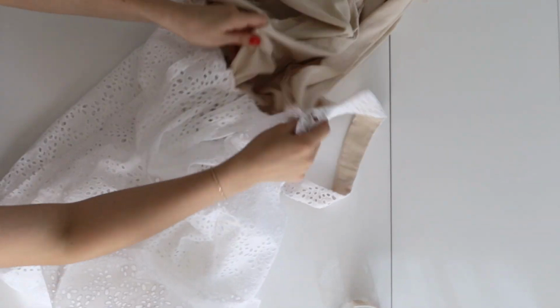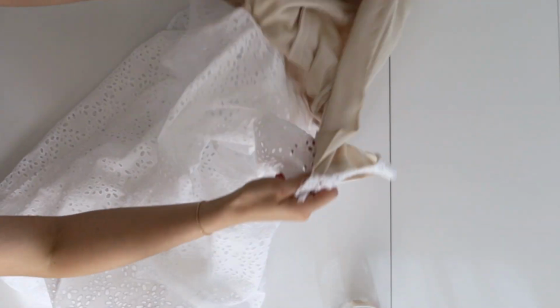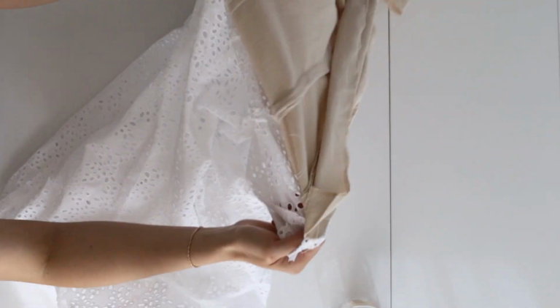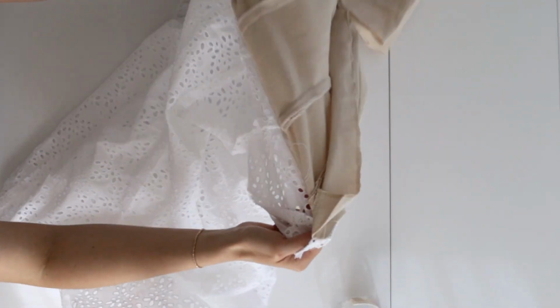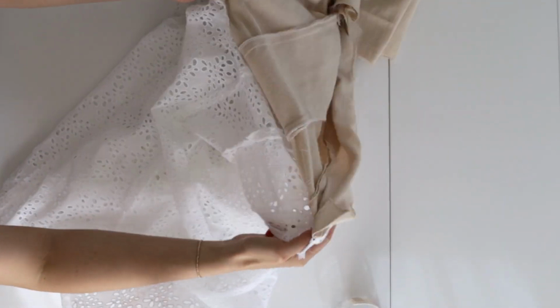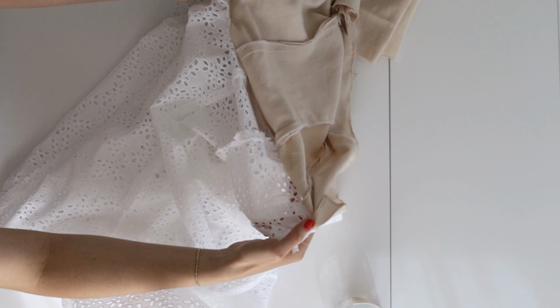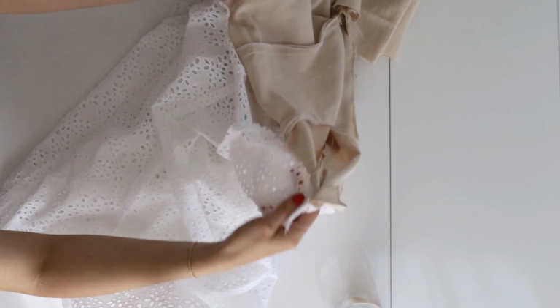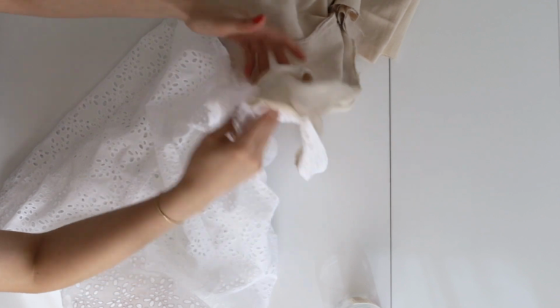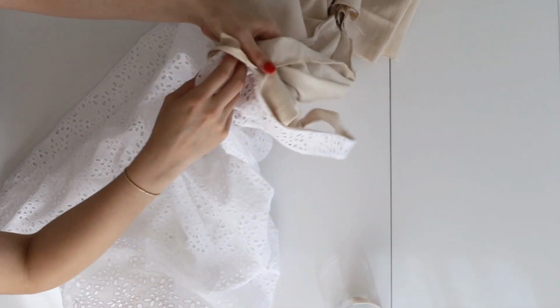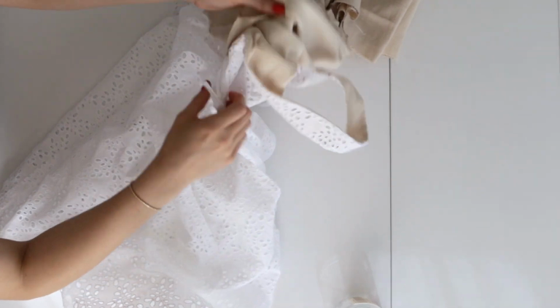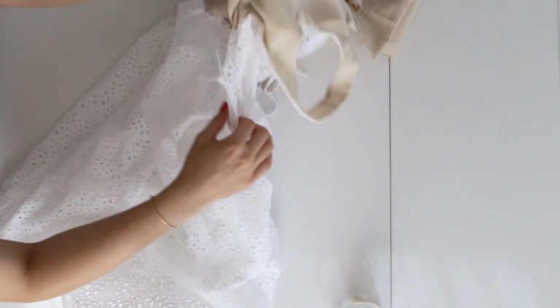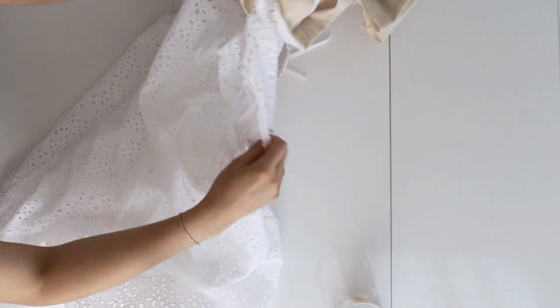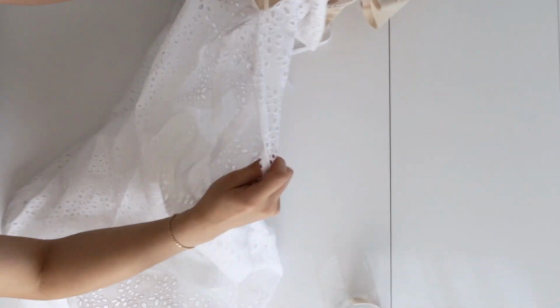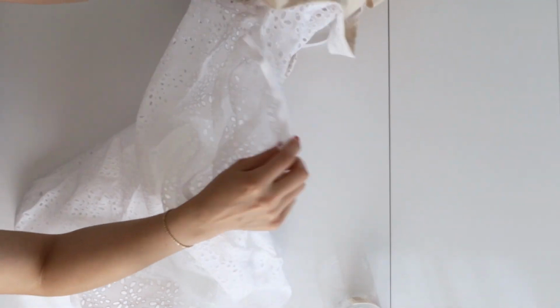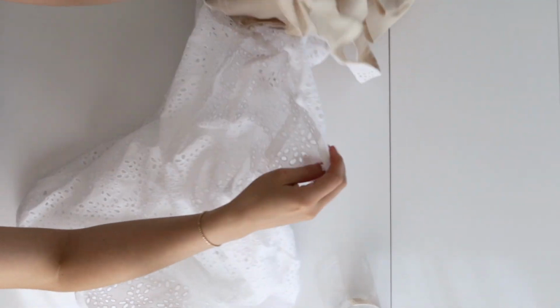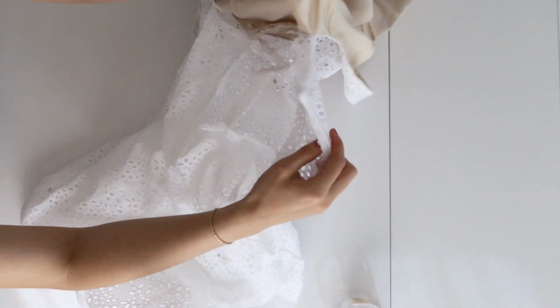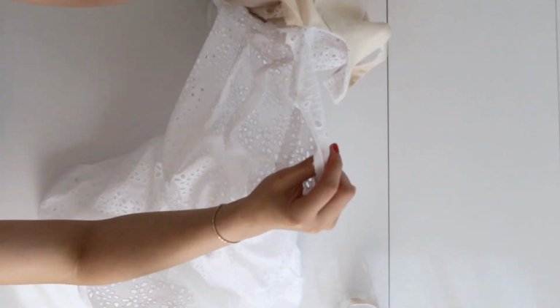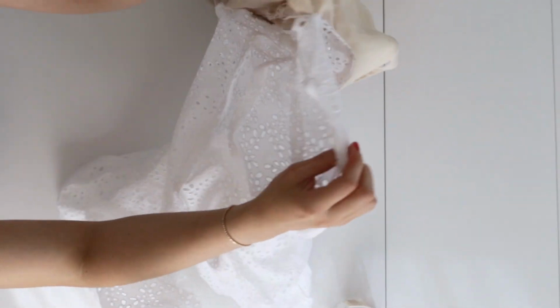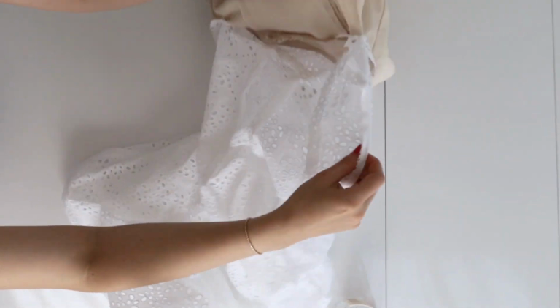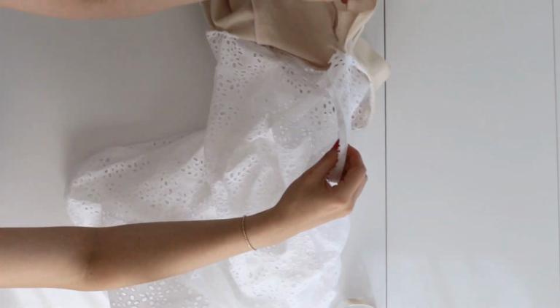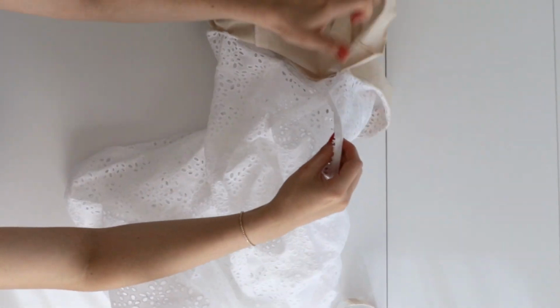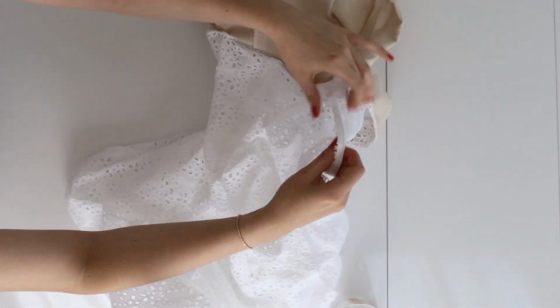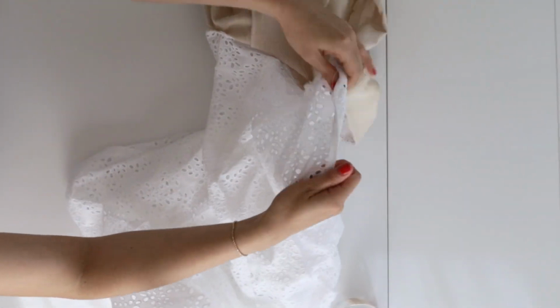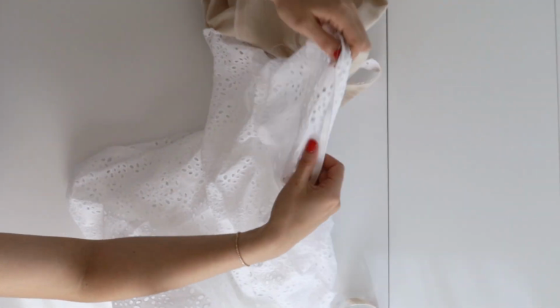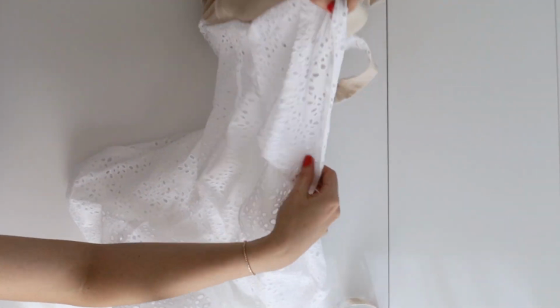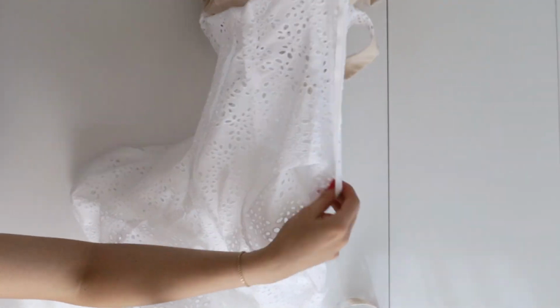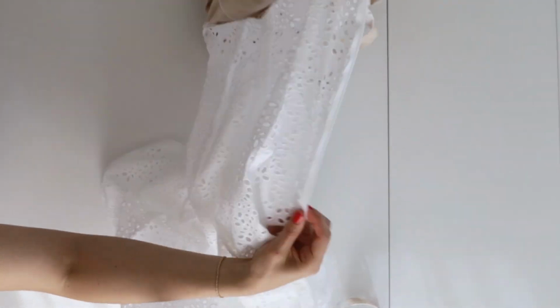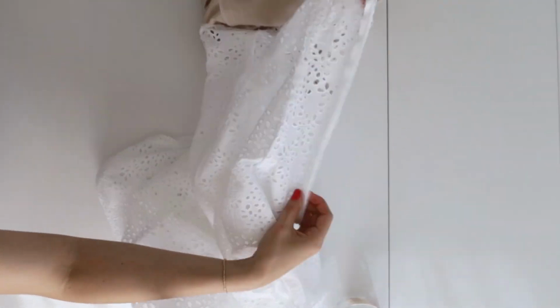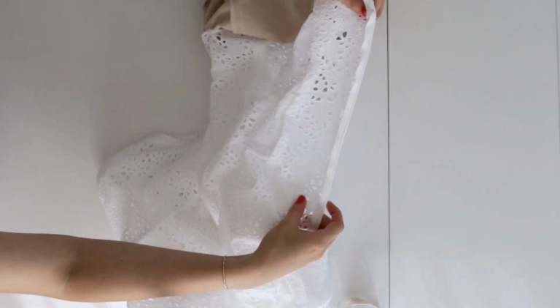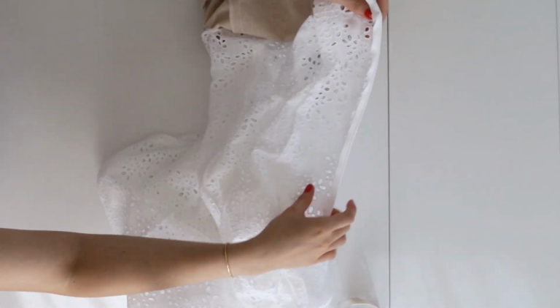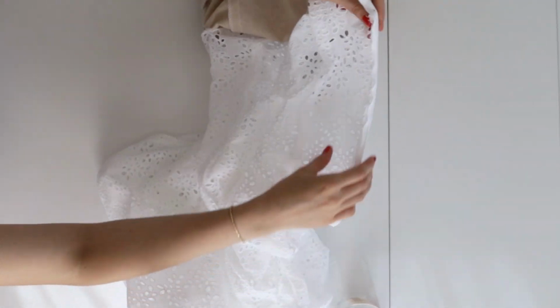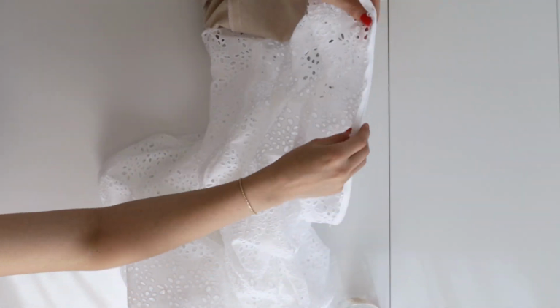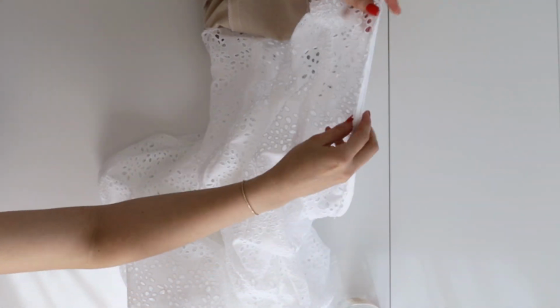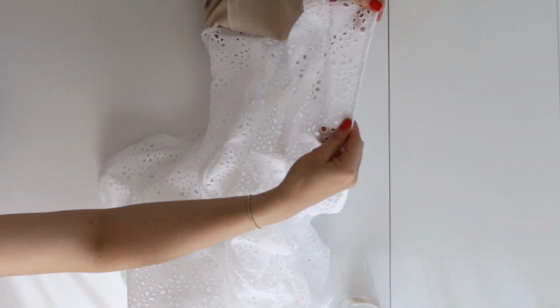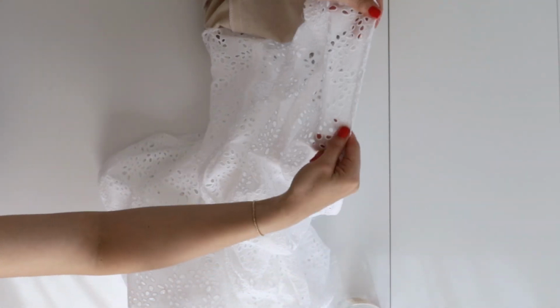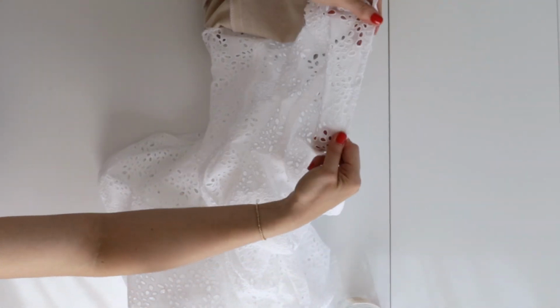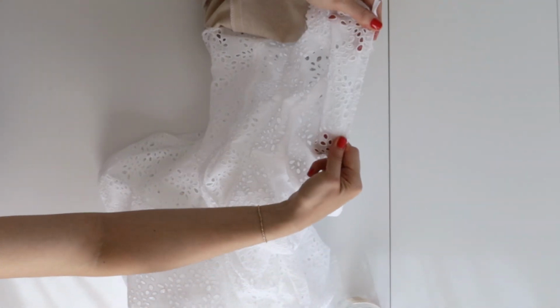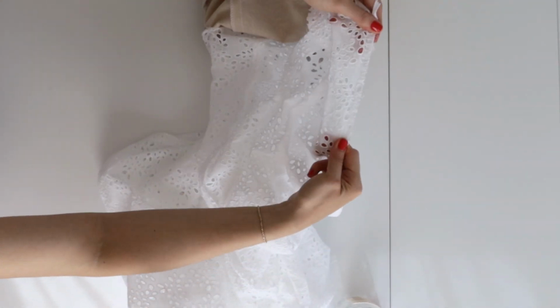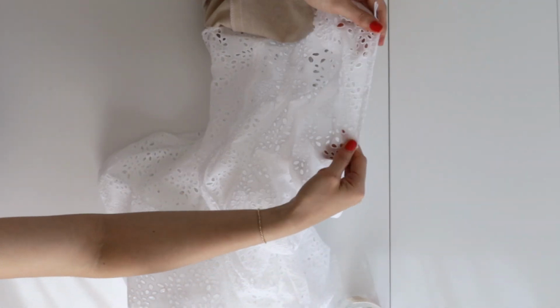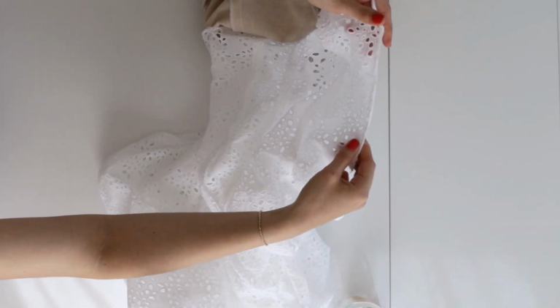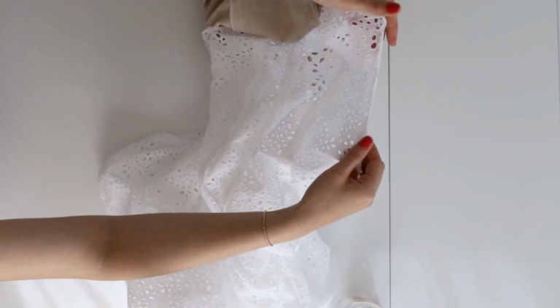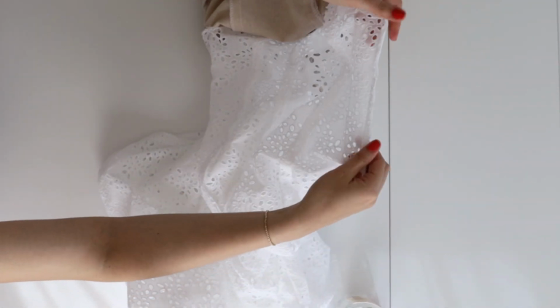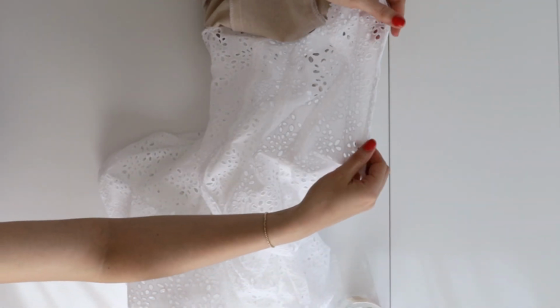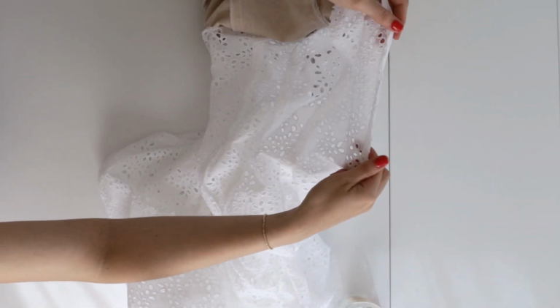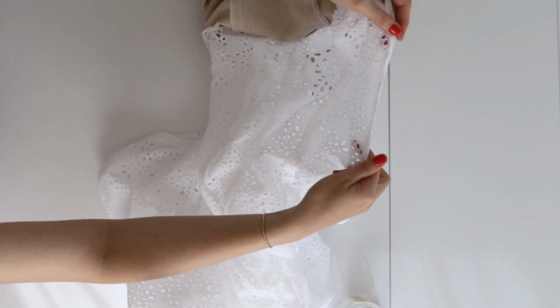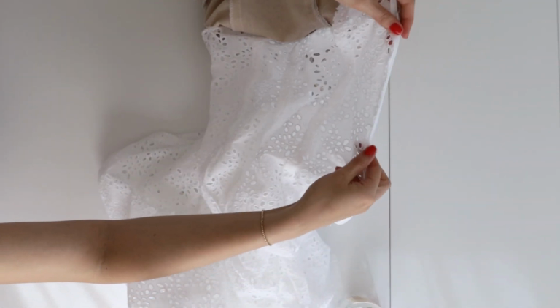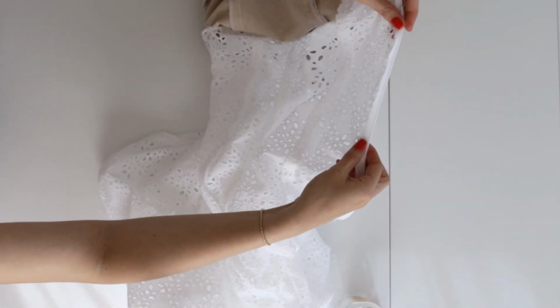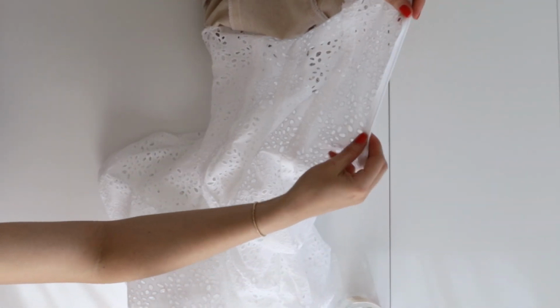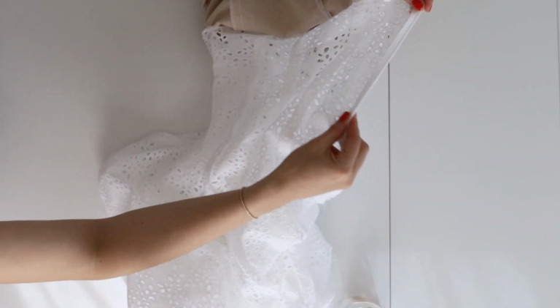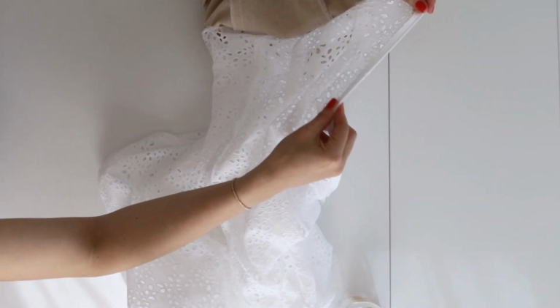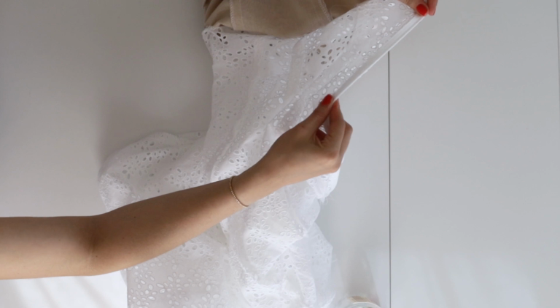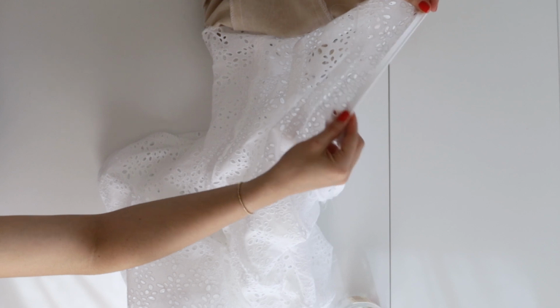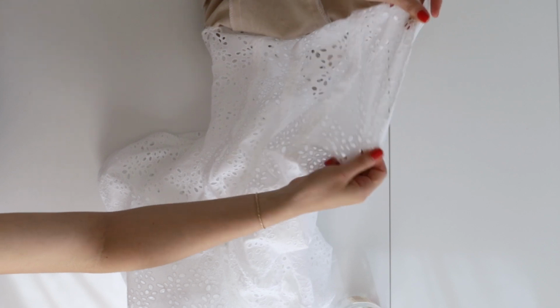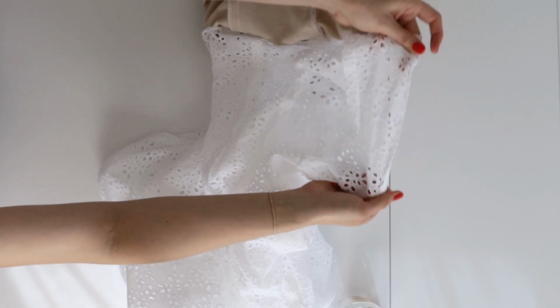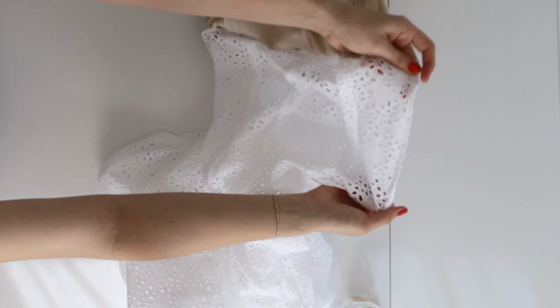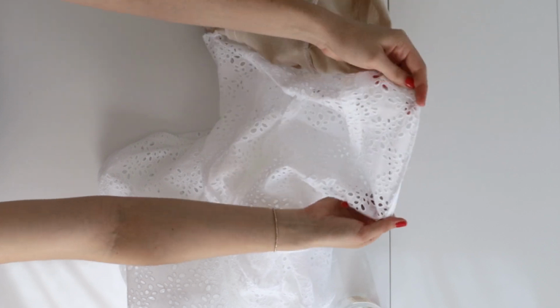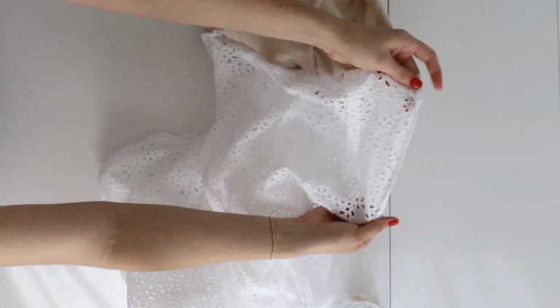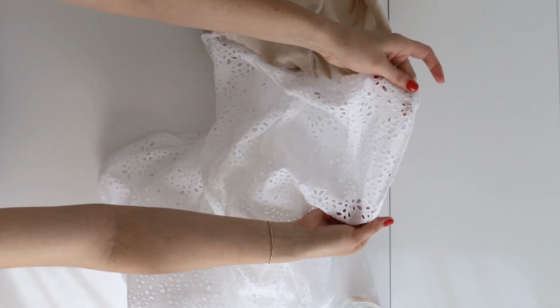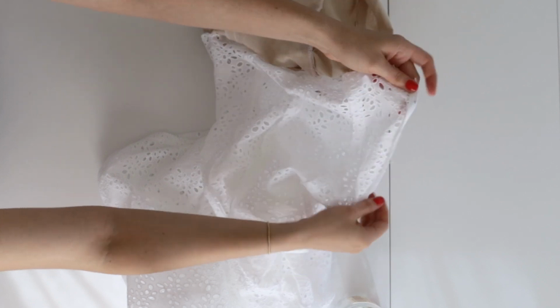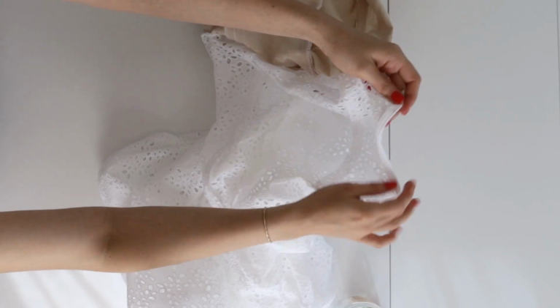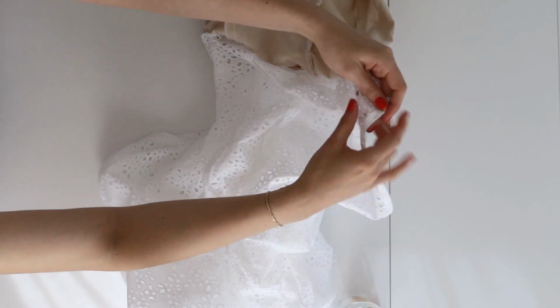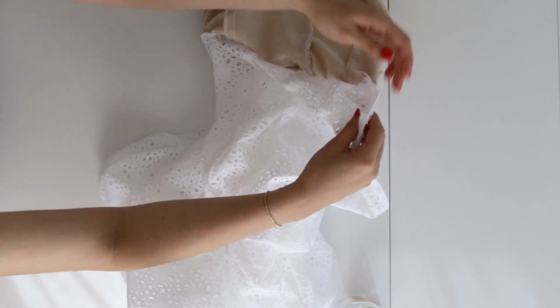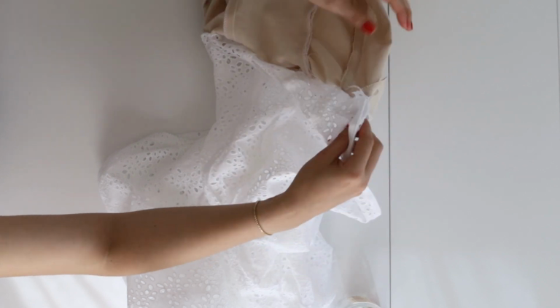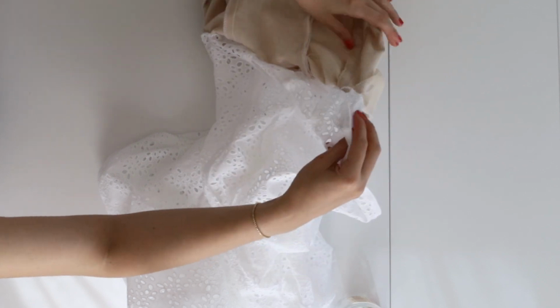Now we want to attach the lining to the zipper, so we're going to roll the zipper teeth in between the lining and the main fabric and sew it in place.